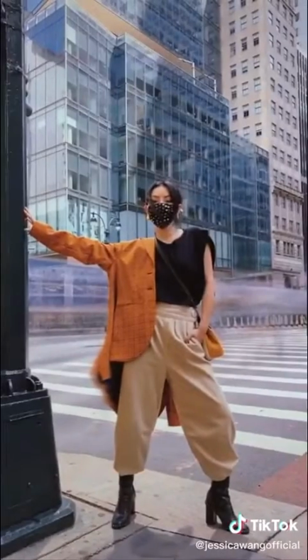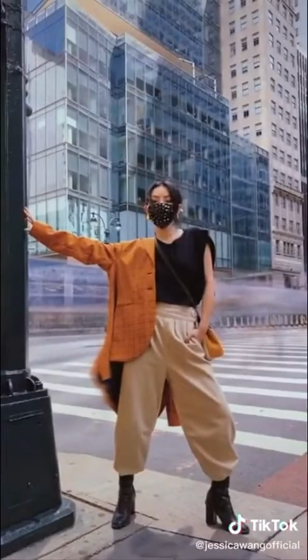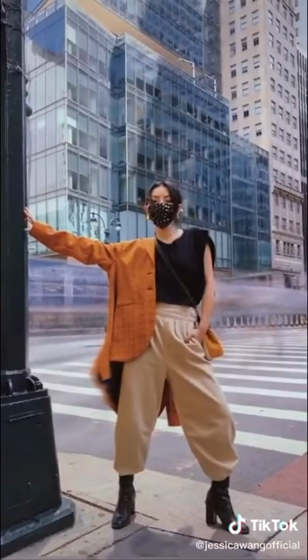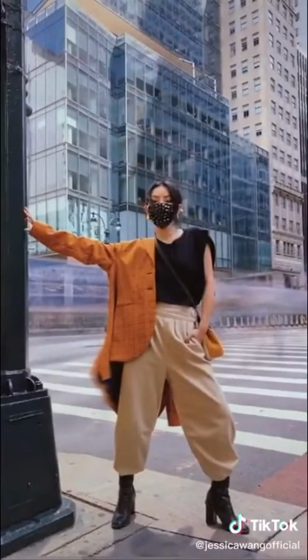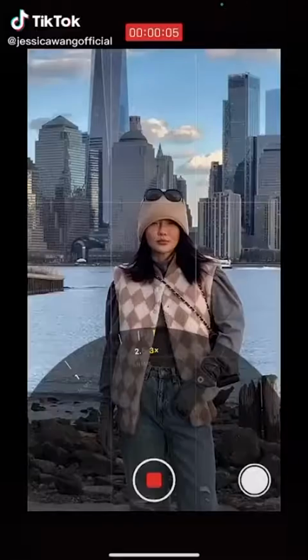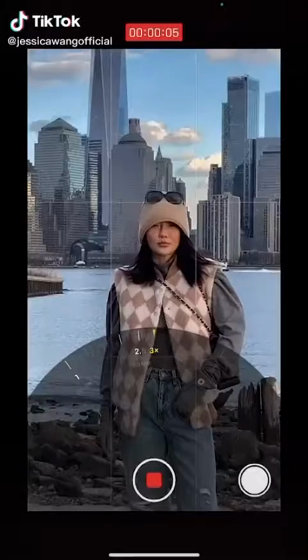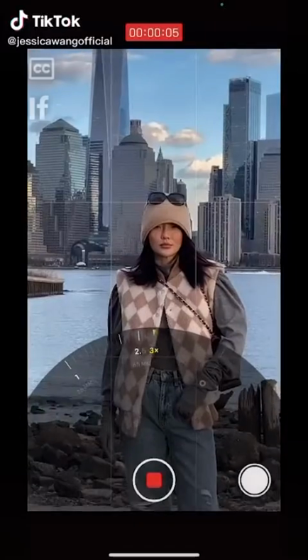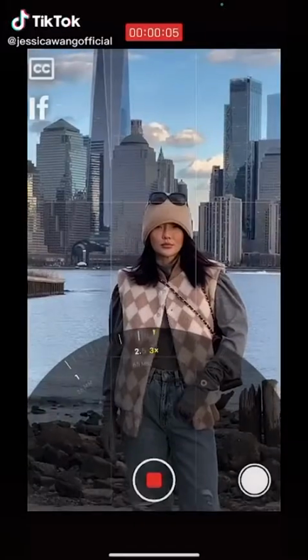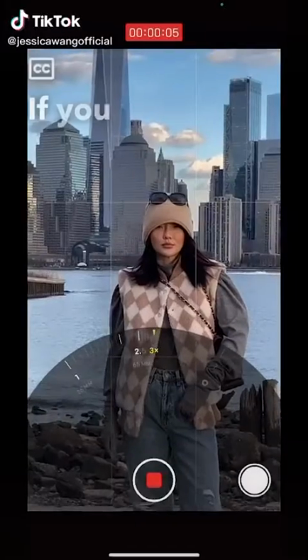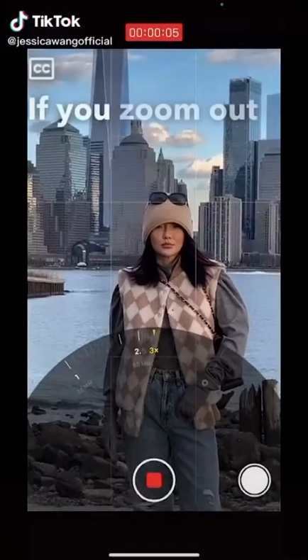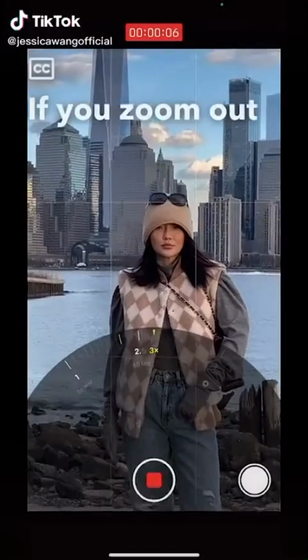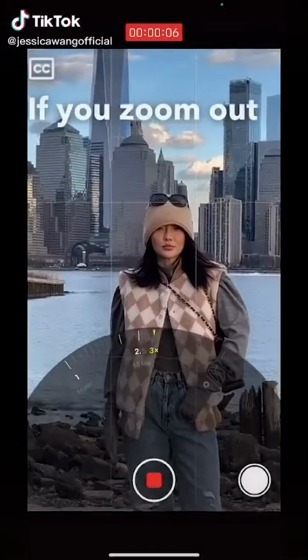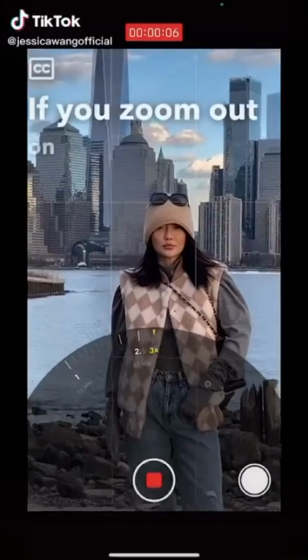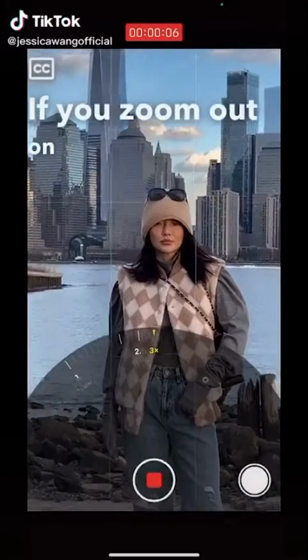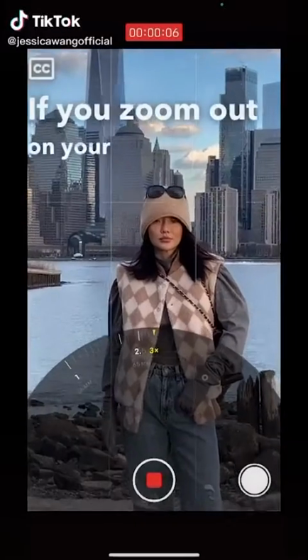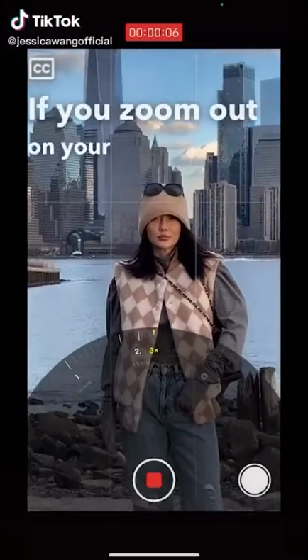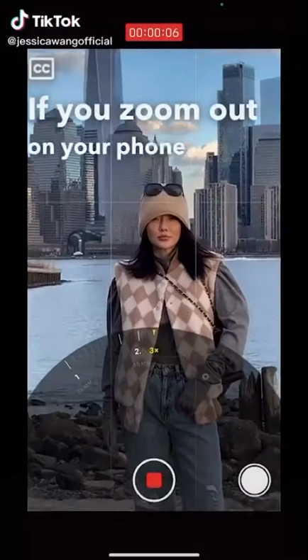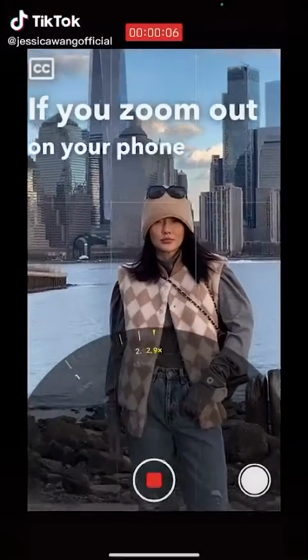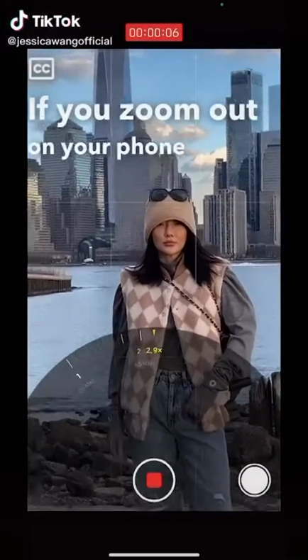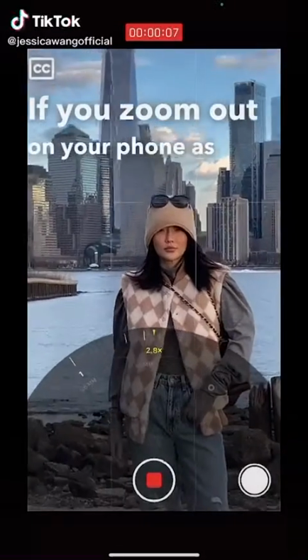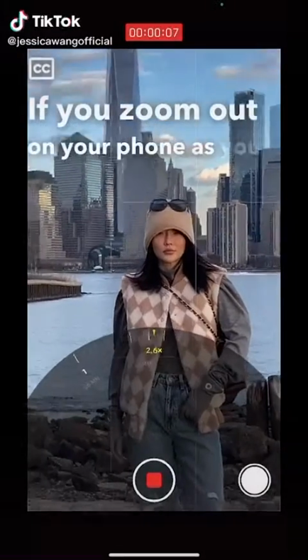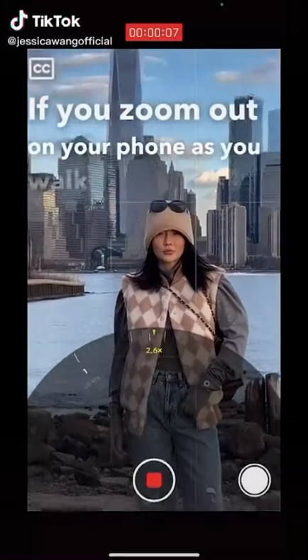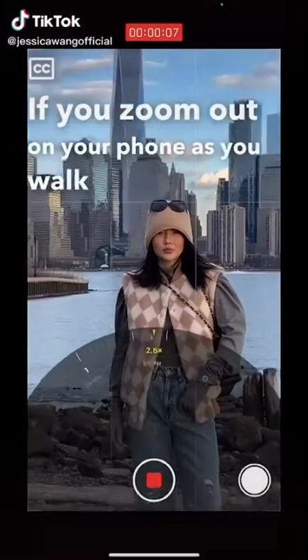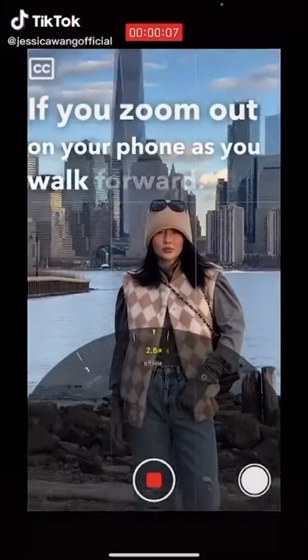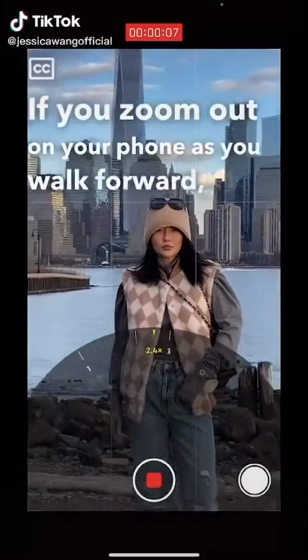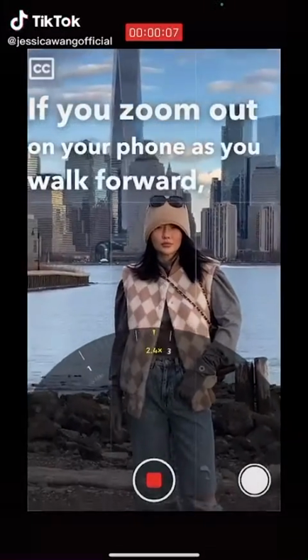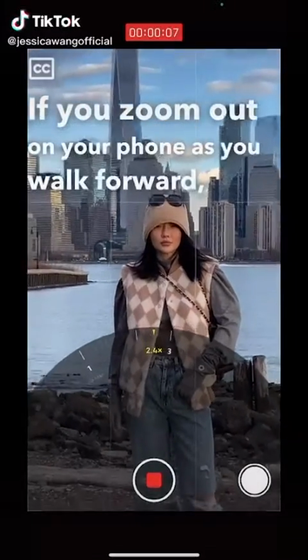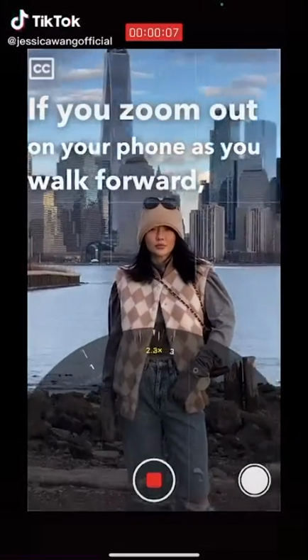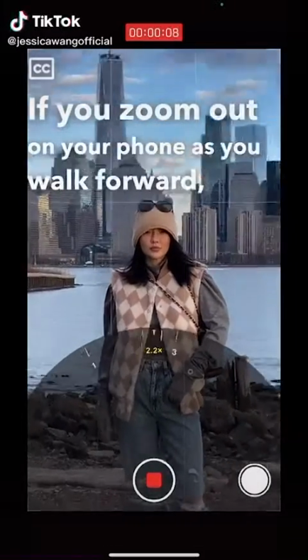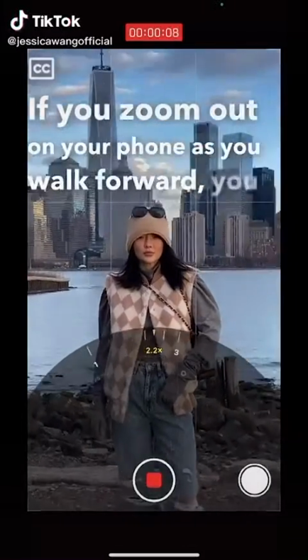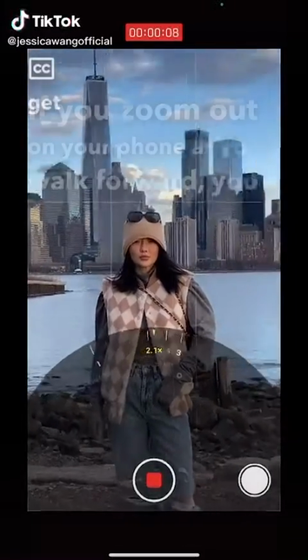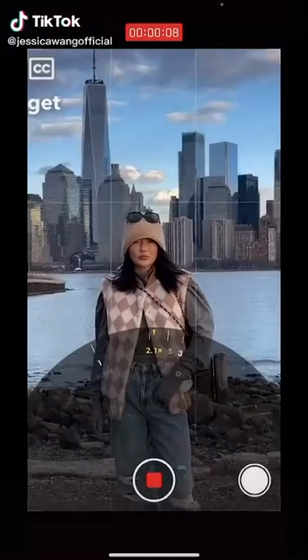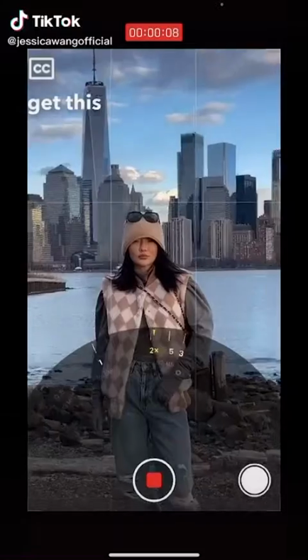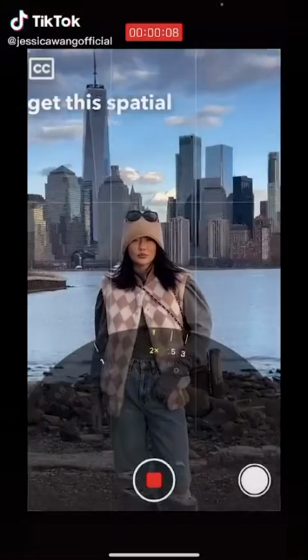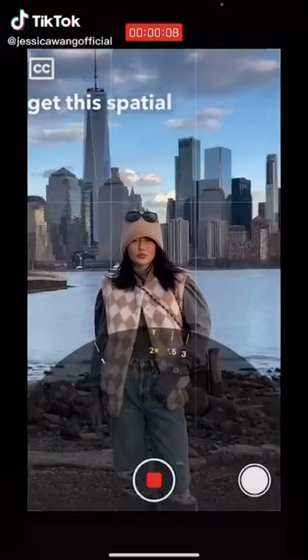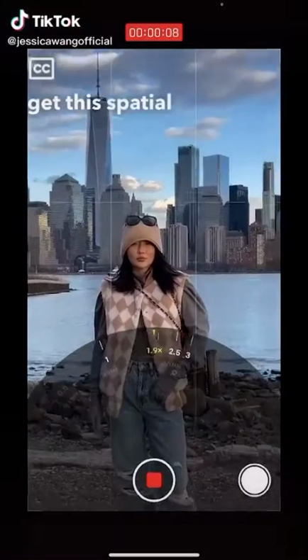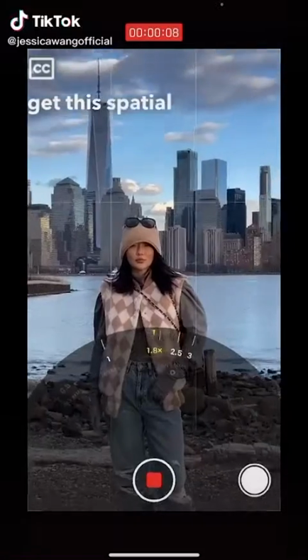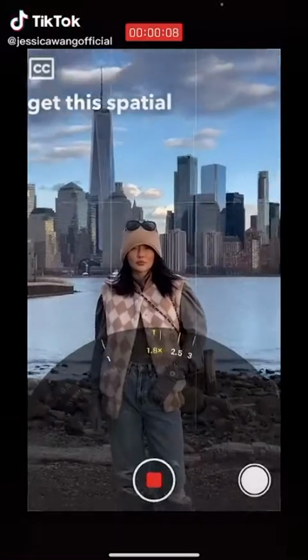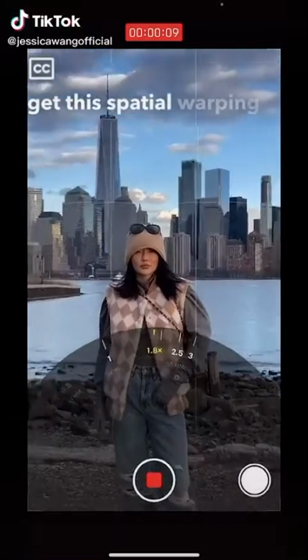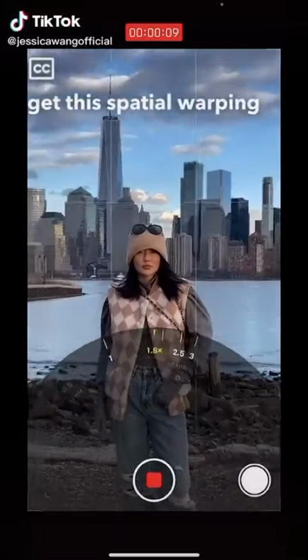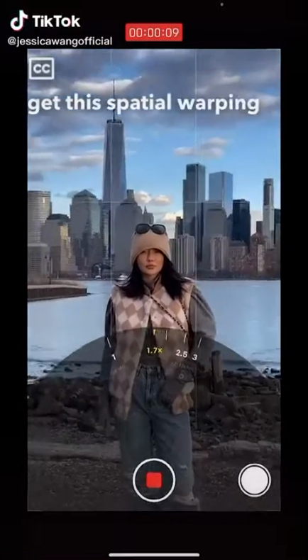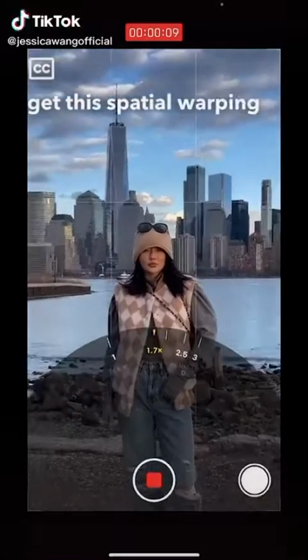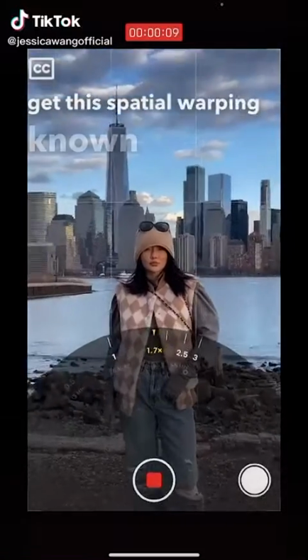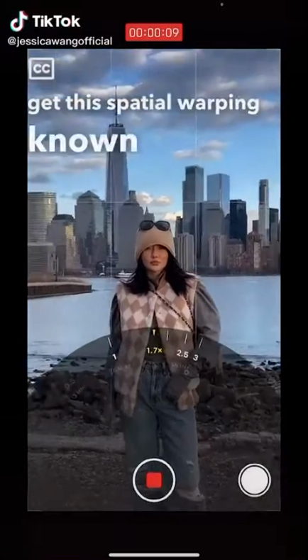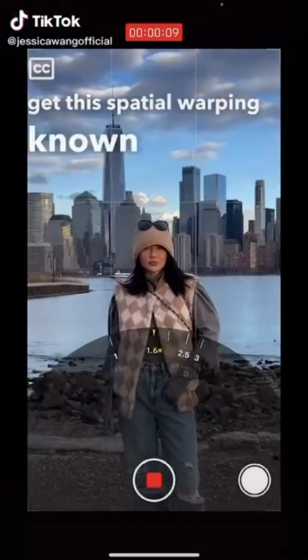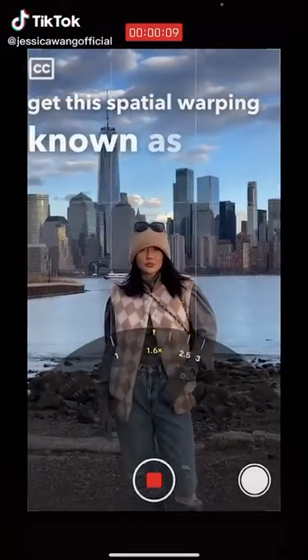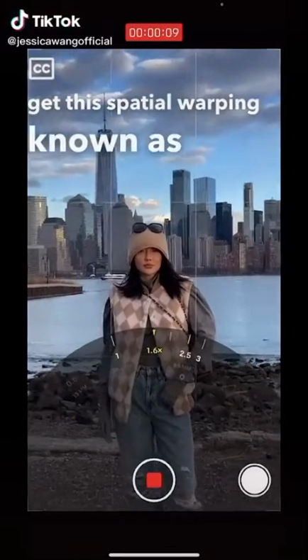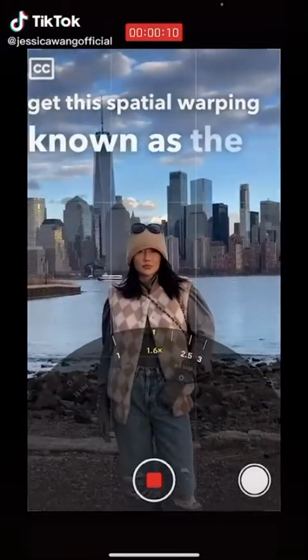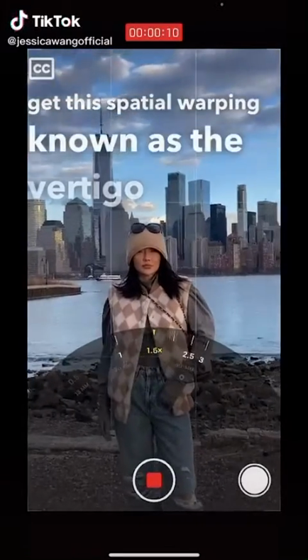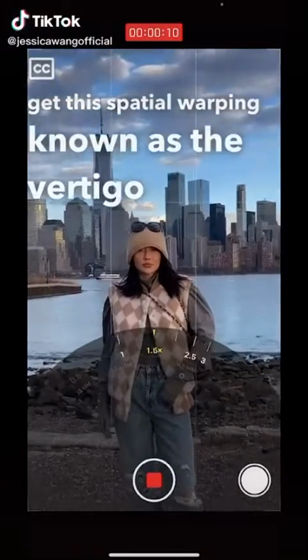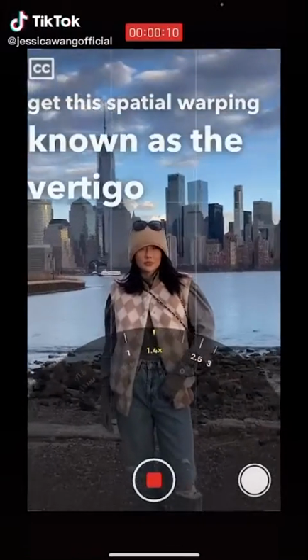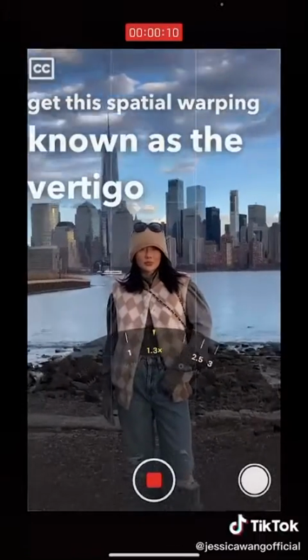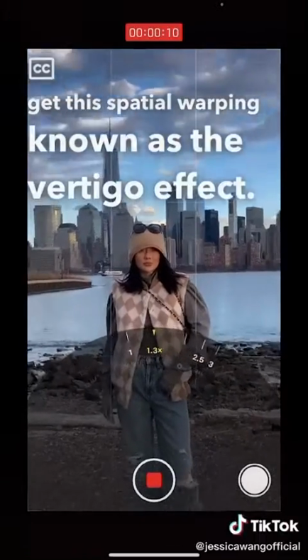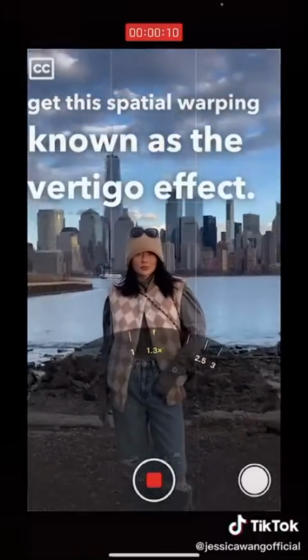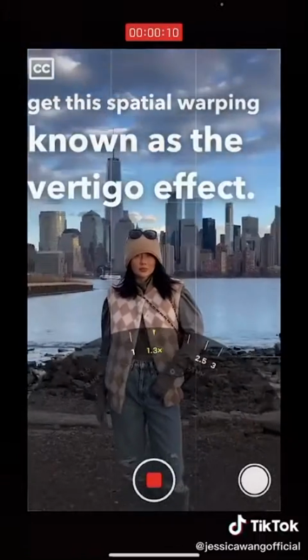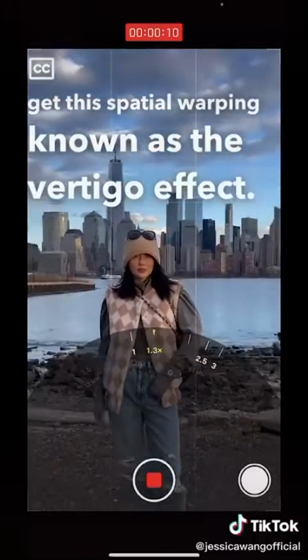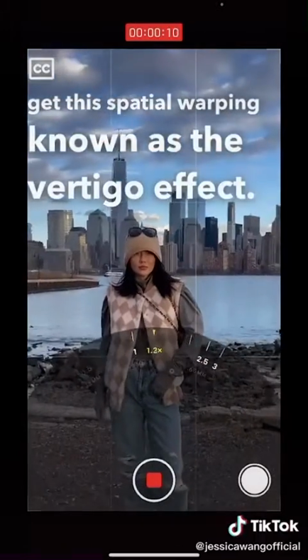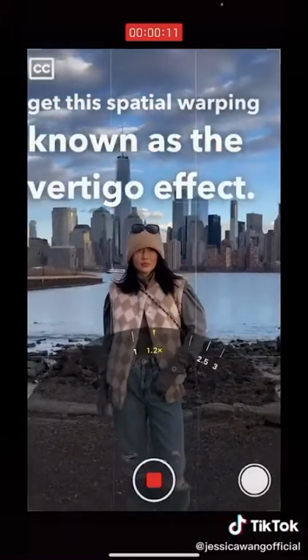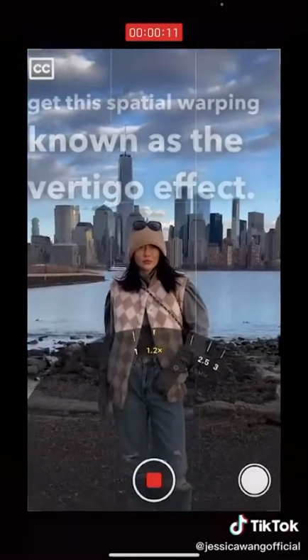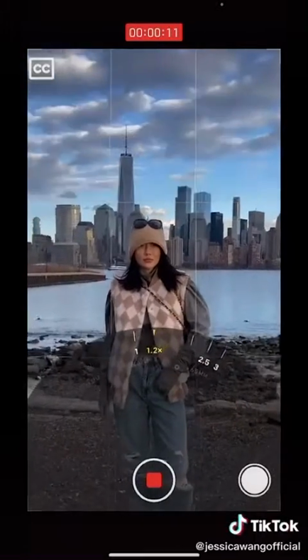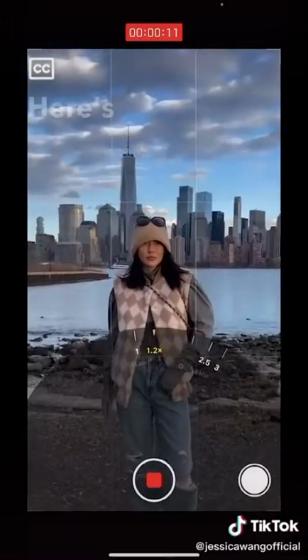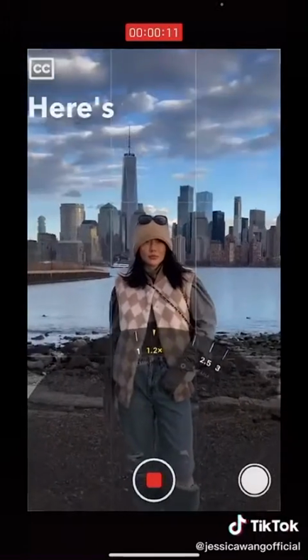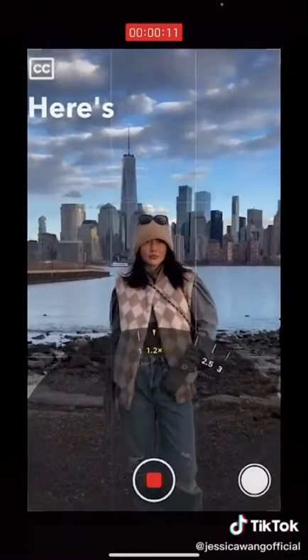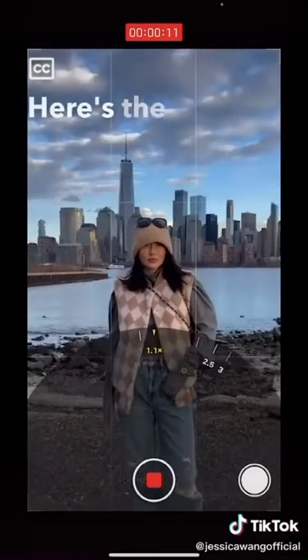If you zoom out on your phone as you walk forward, you get a spatial warping effect known as the vertigo effect. Here's the result.